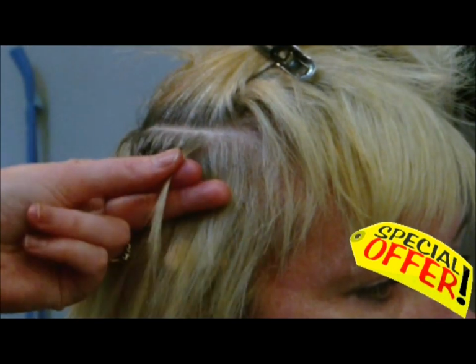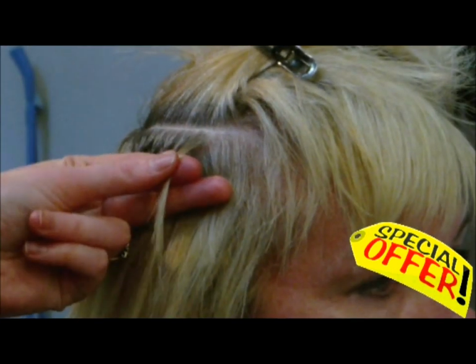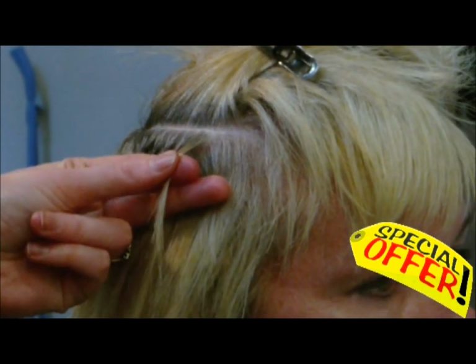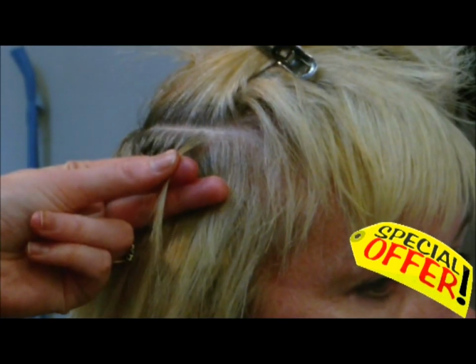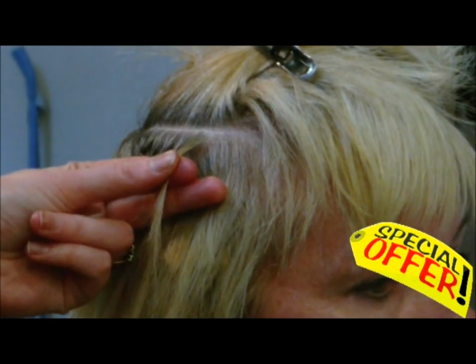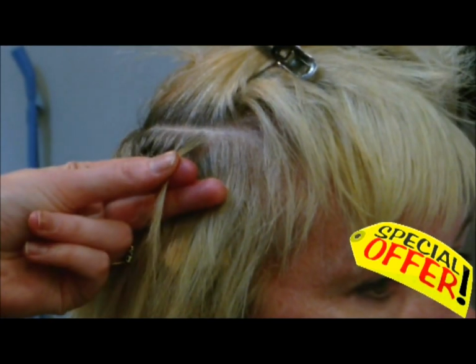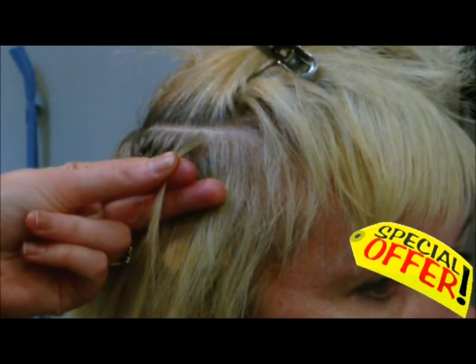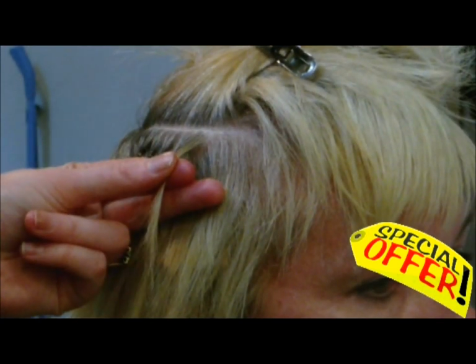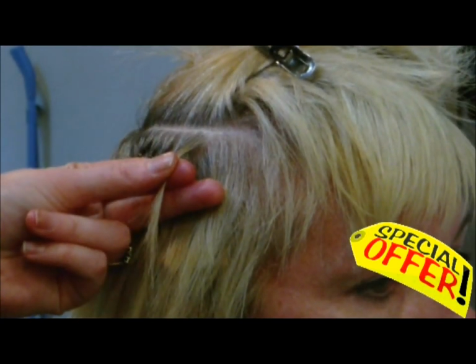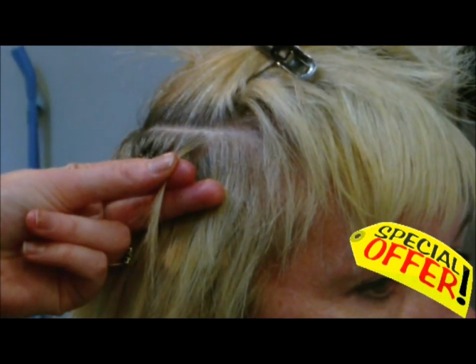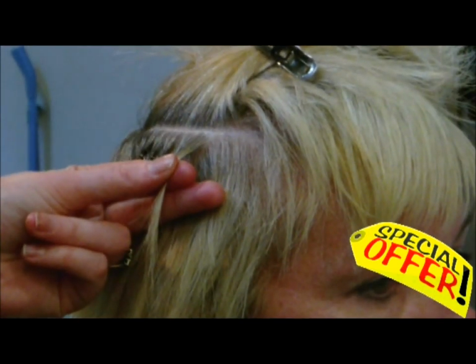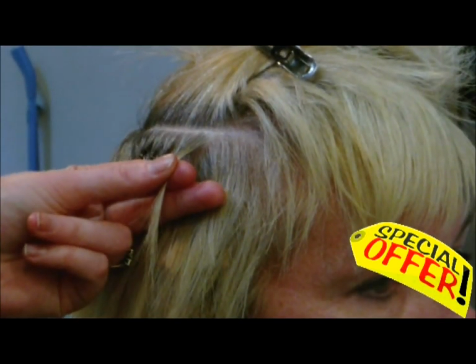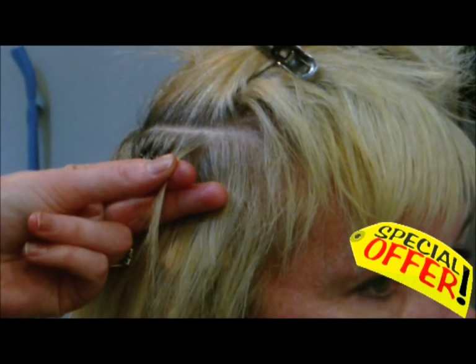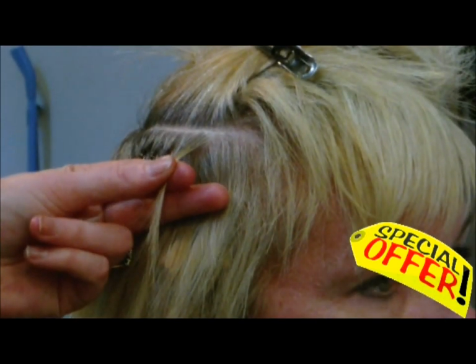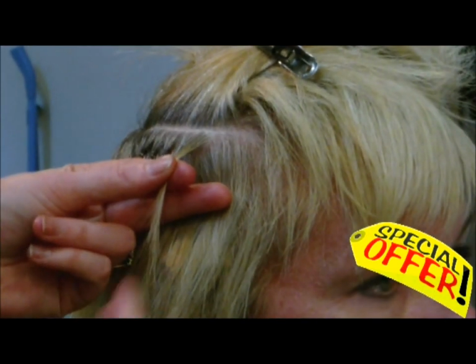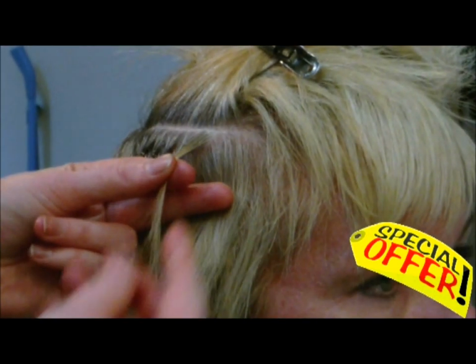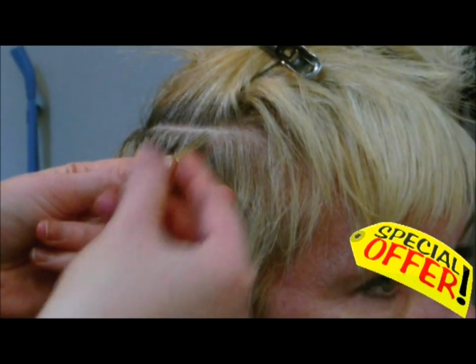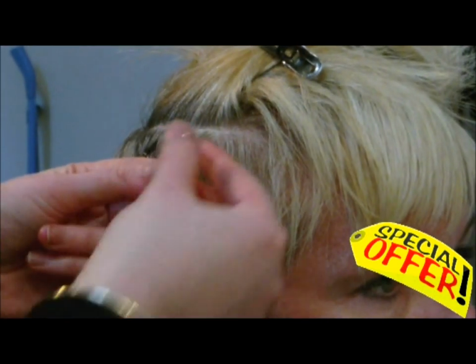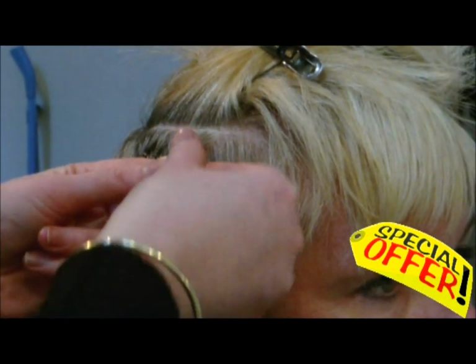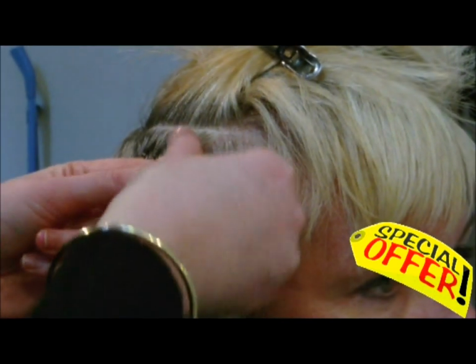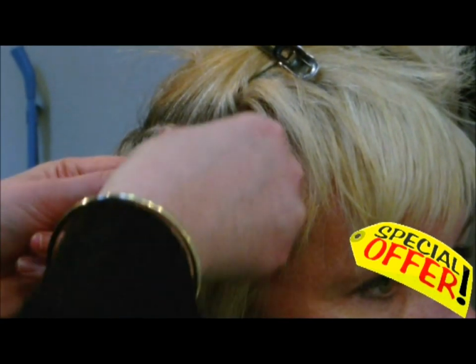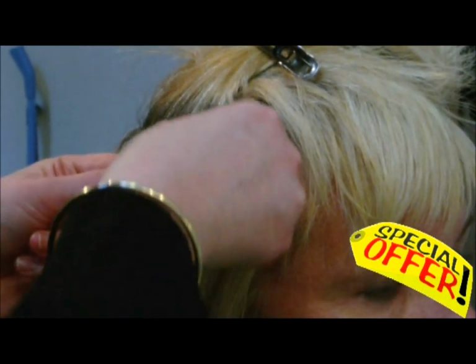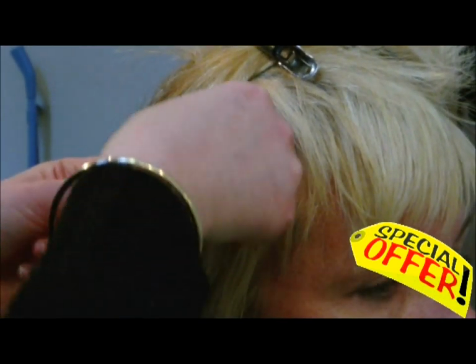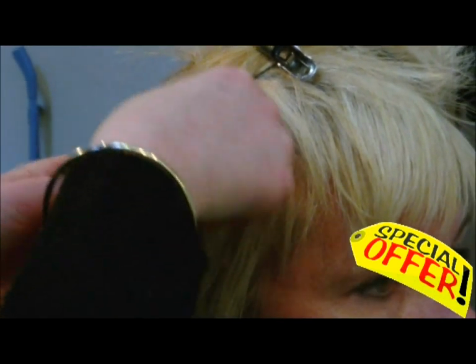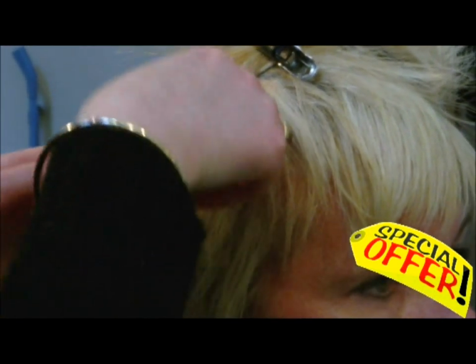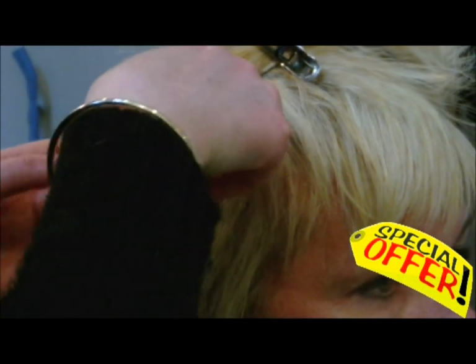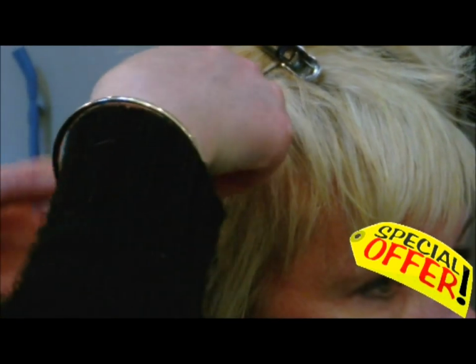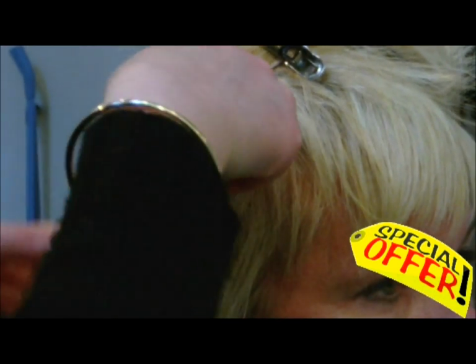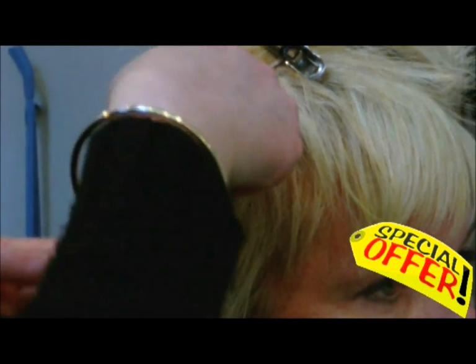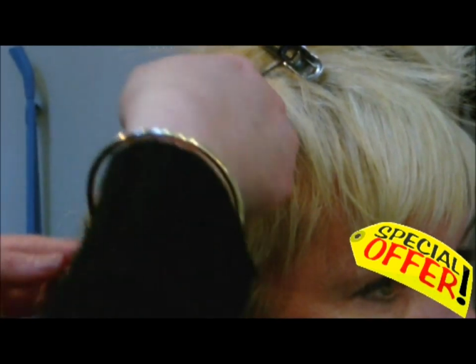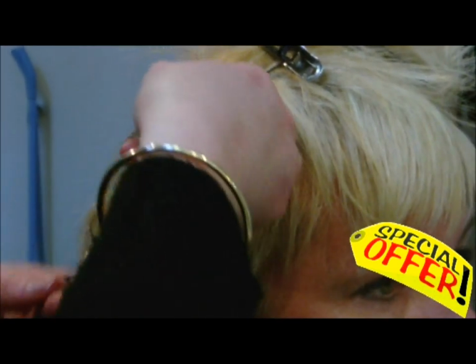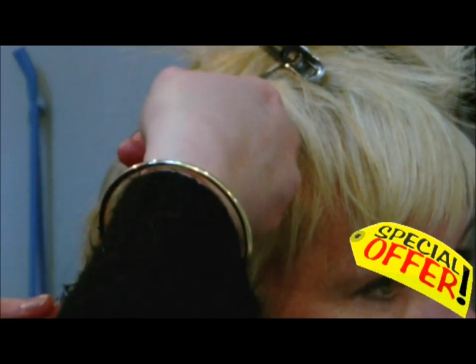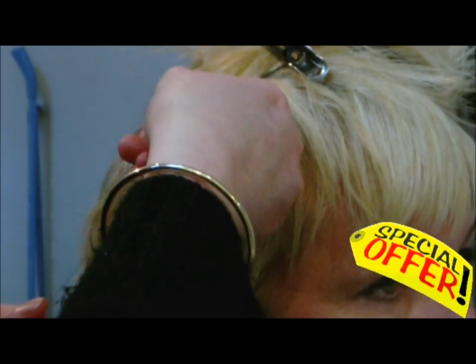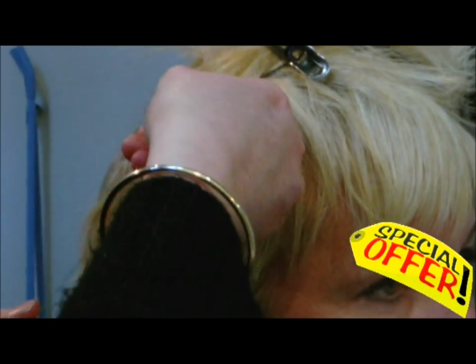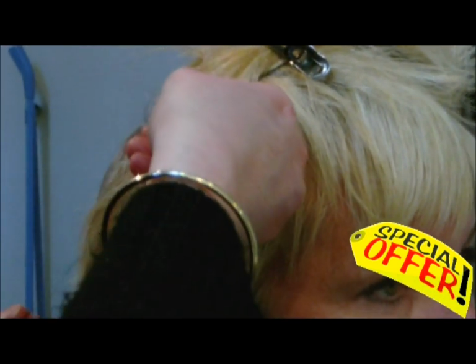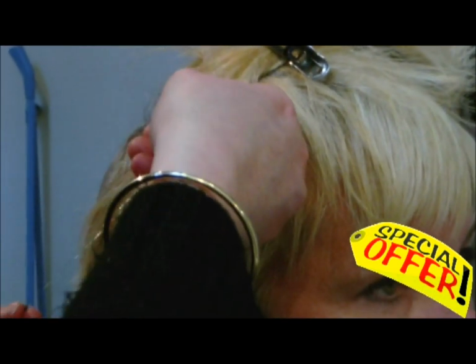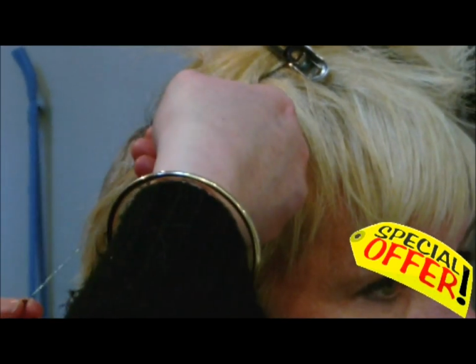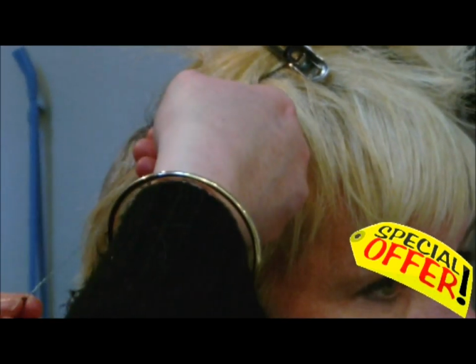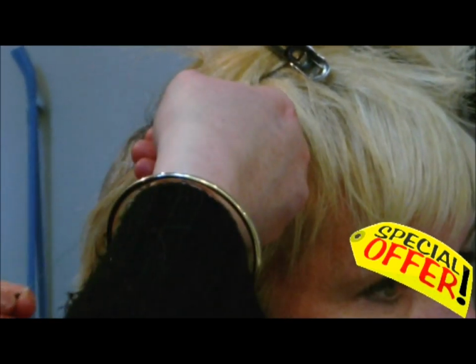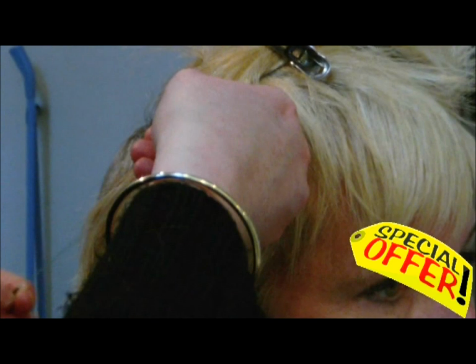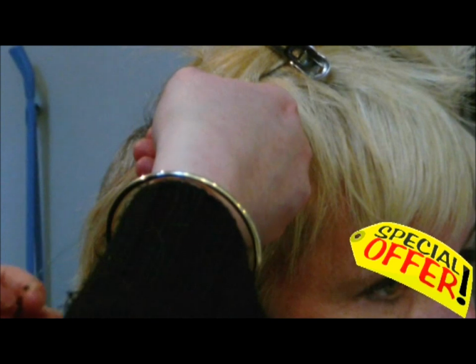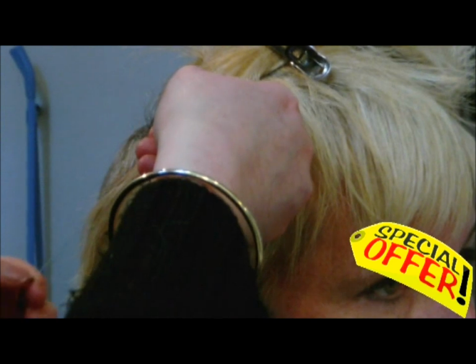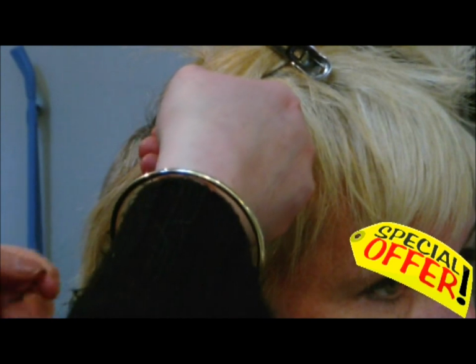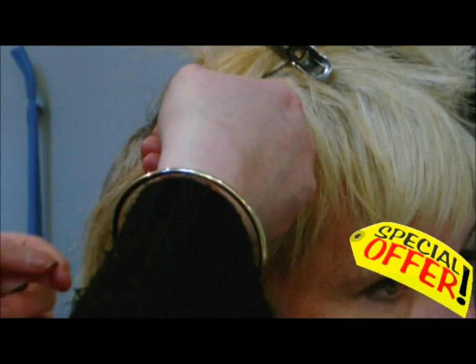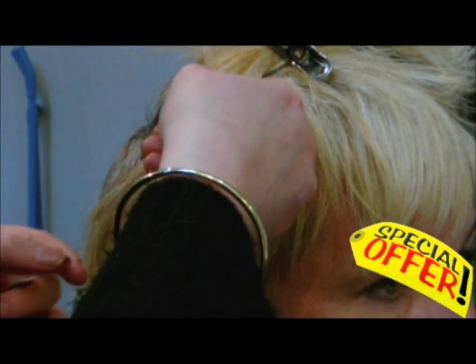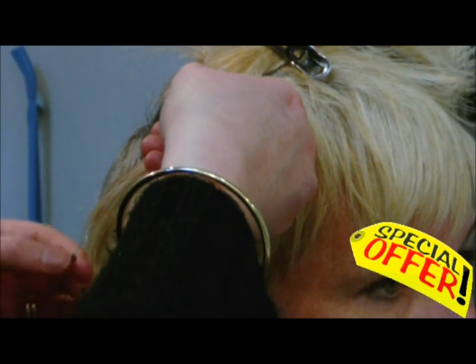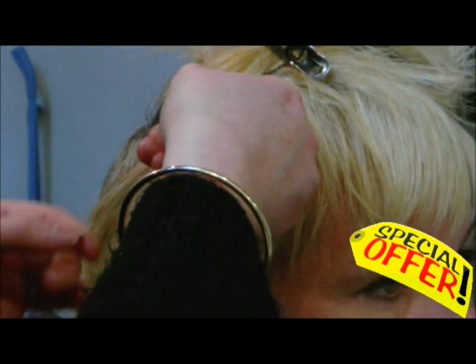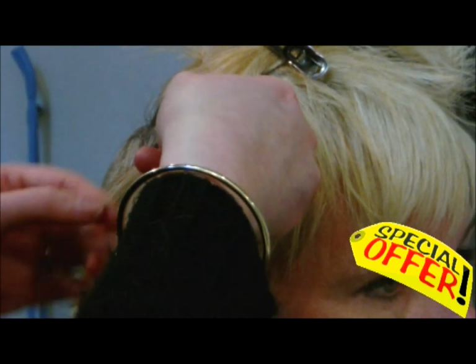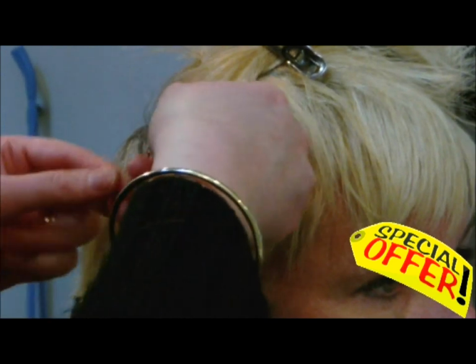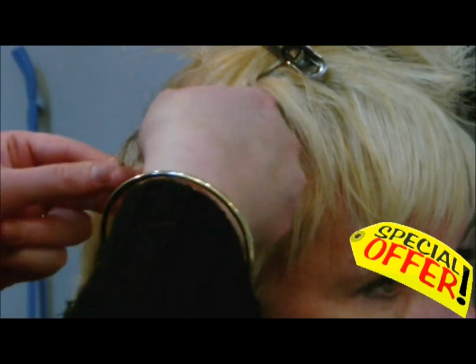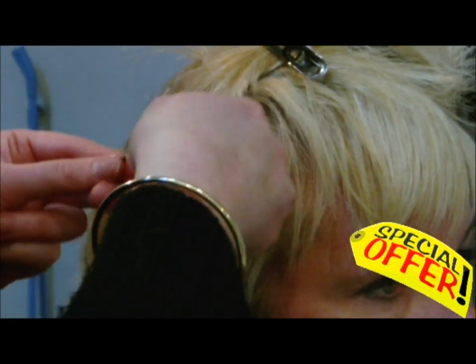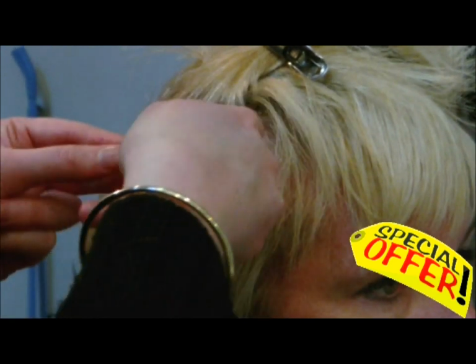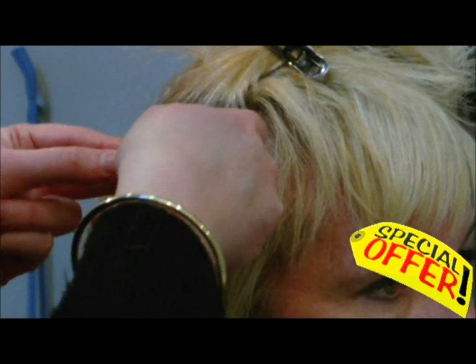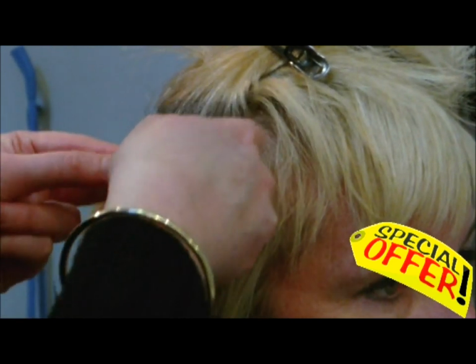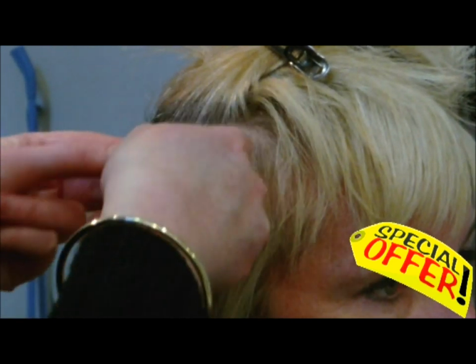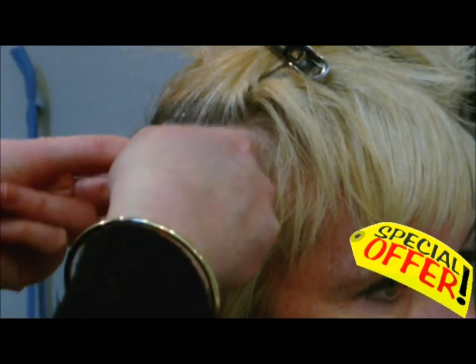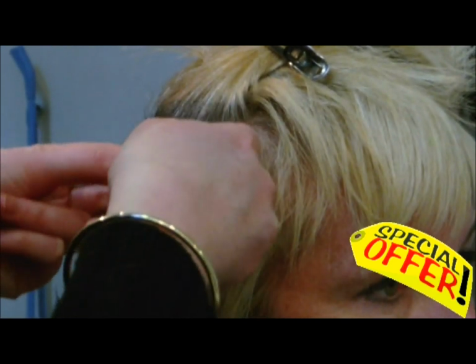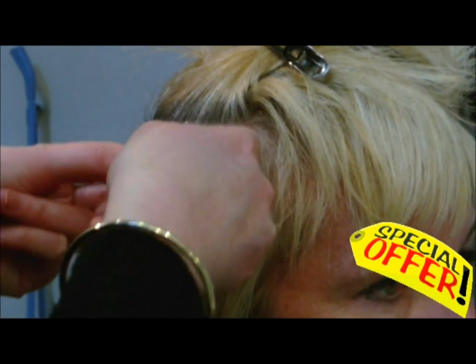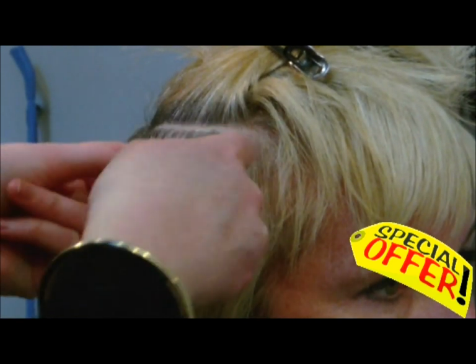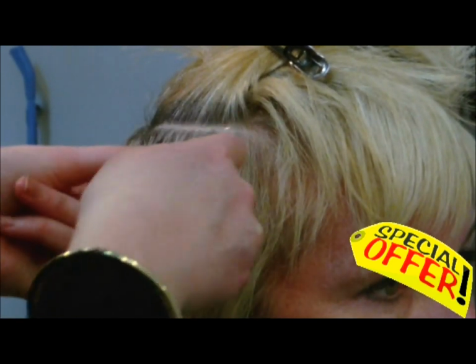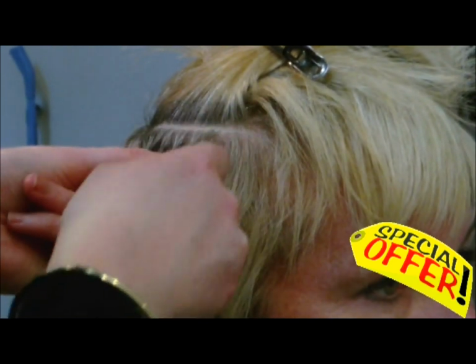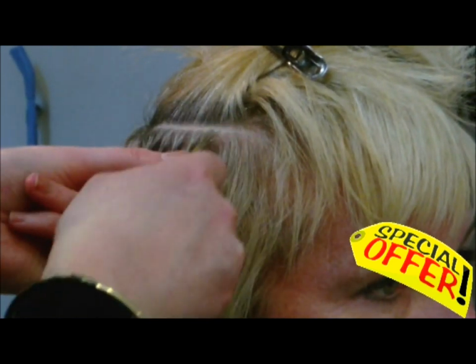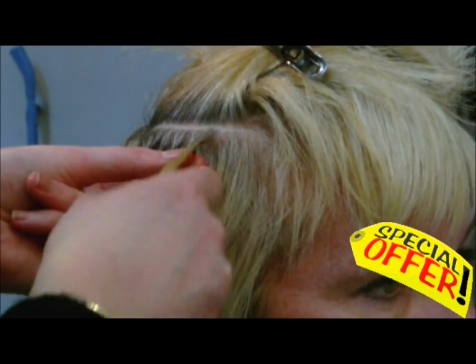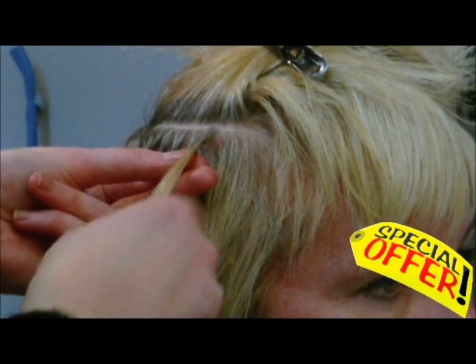You may want to try Luscious Locks on a model while following the online video we provide you with. Or you may want to use it on one of your customers.